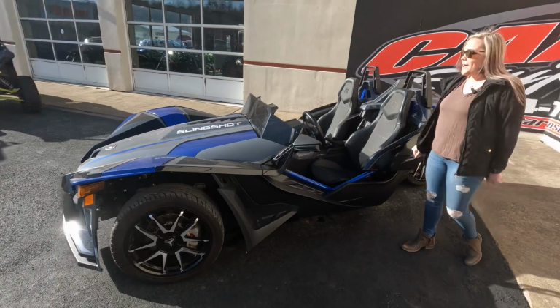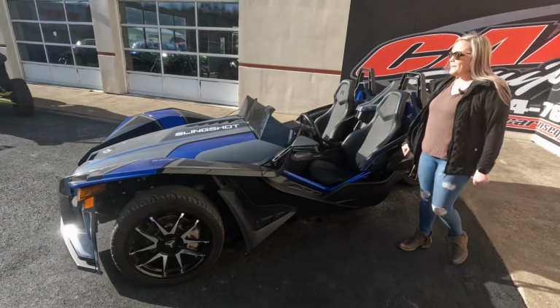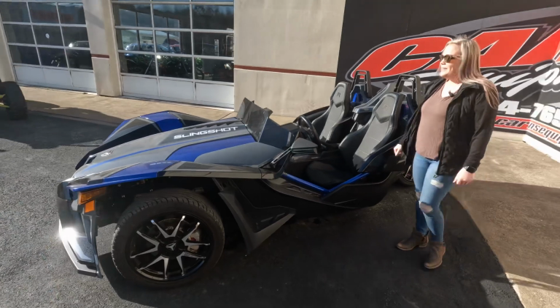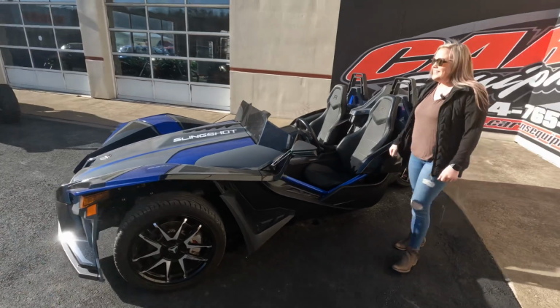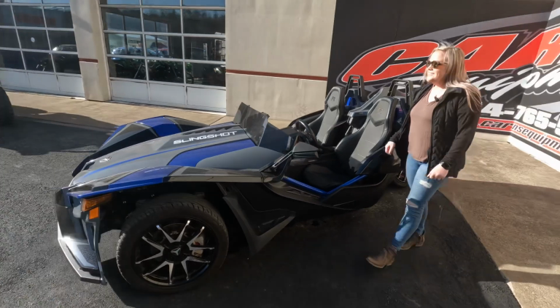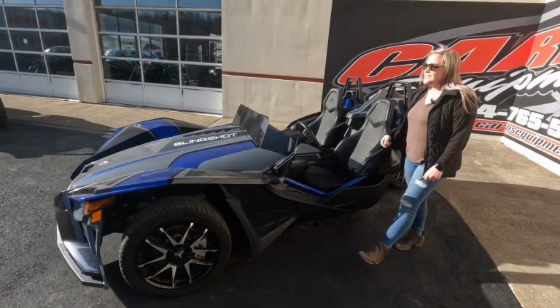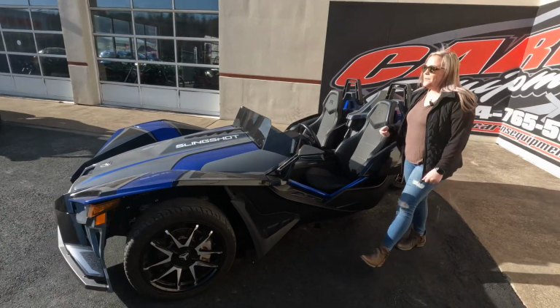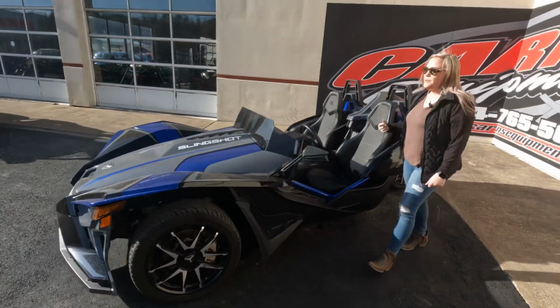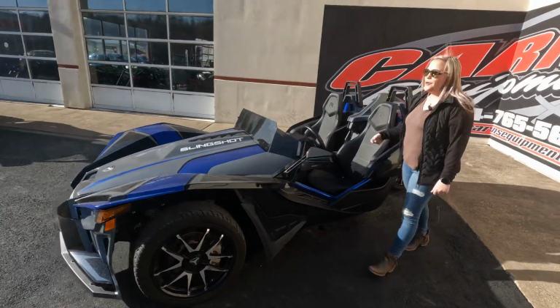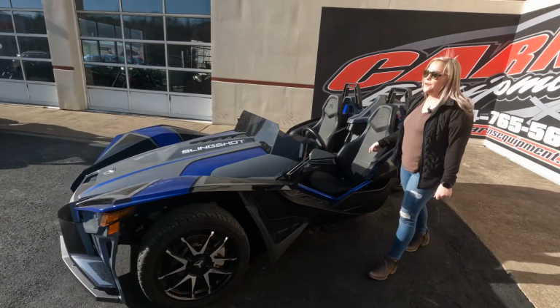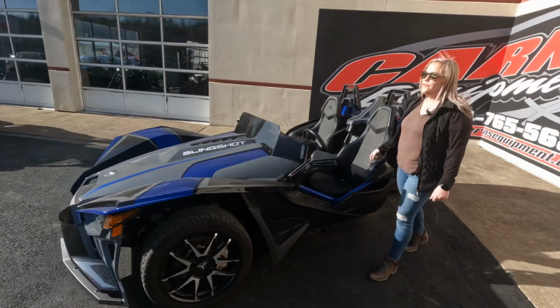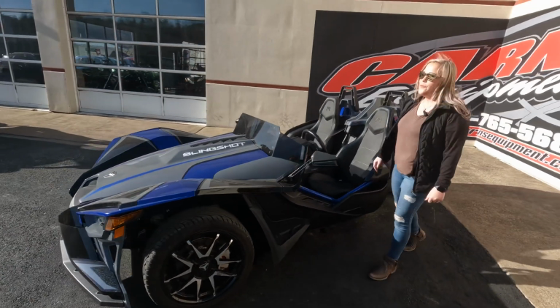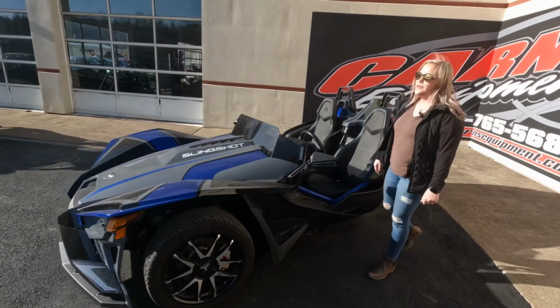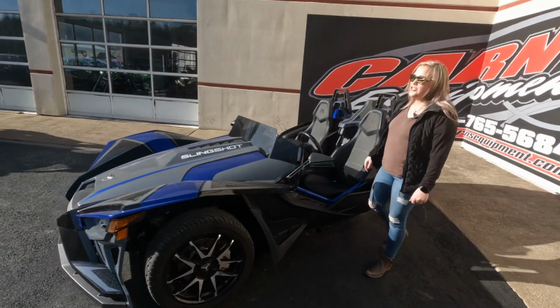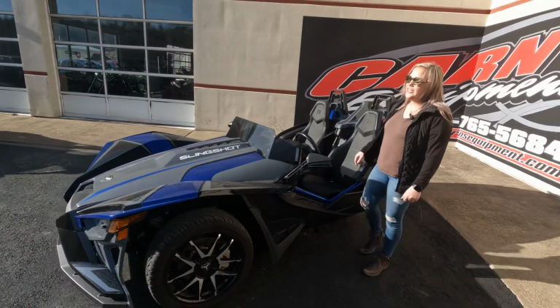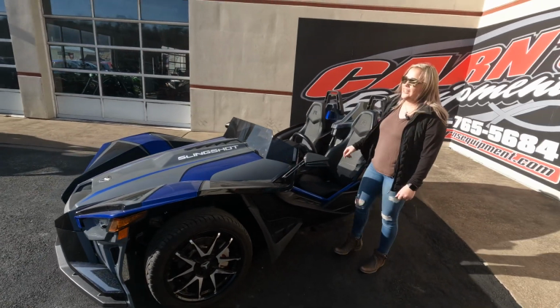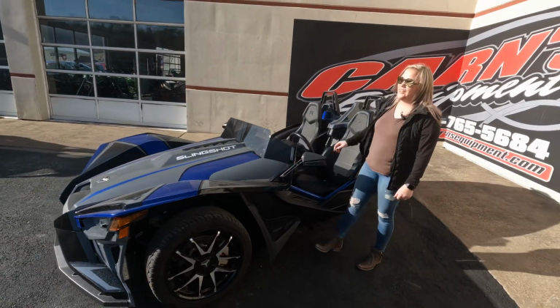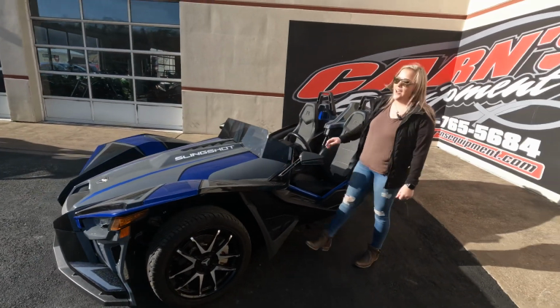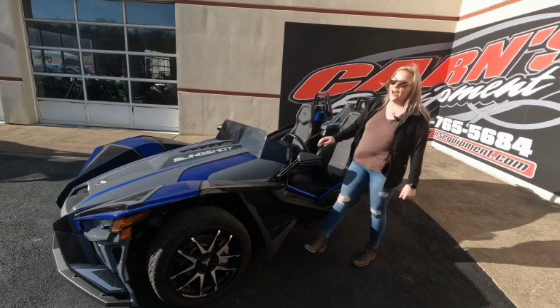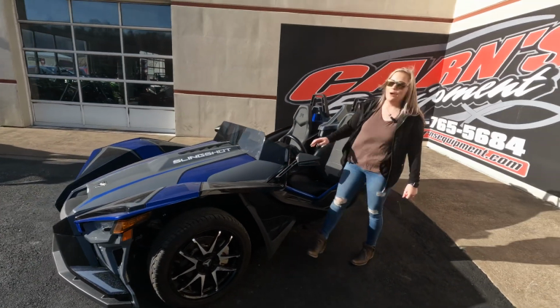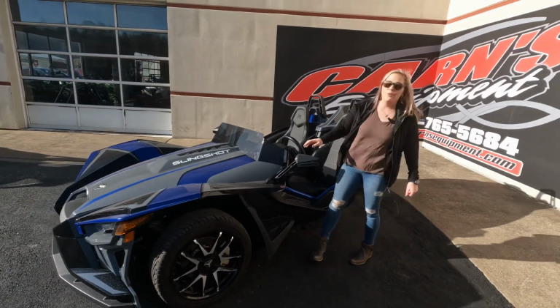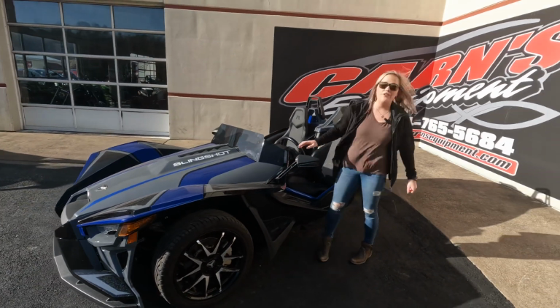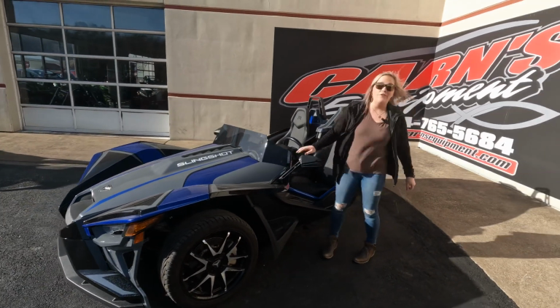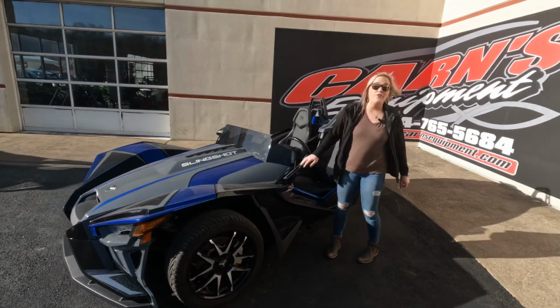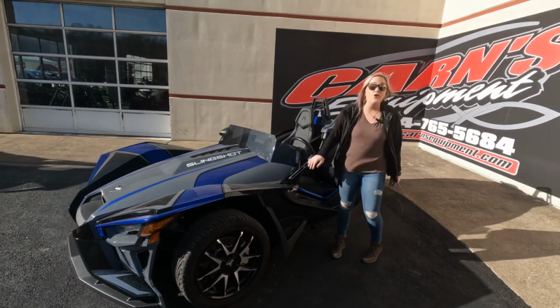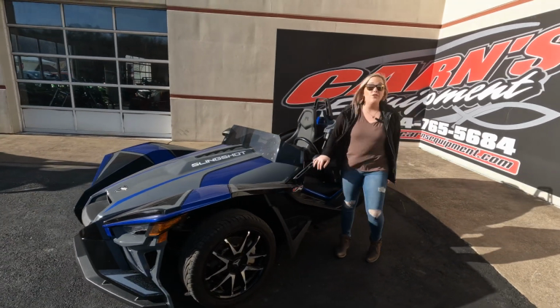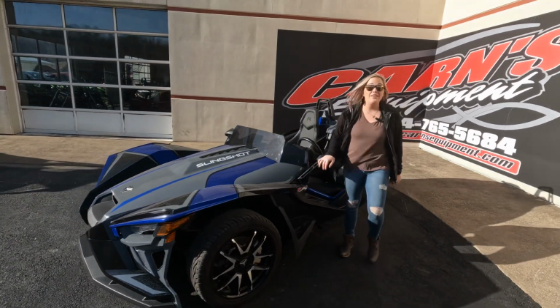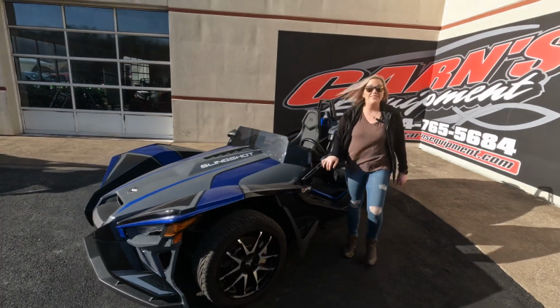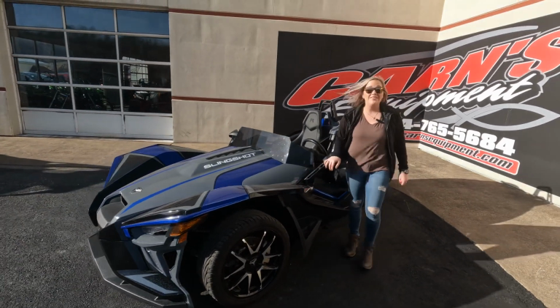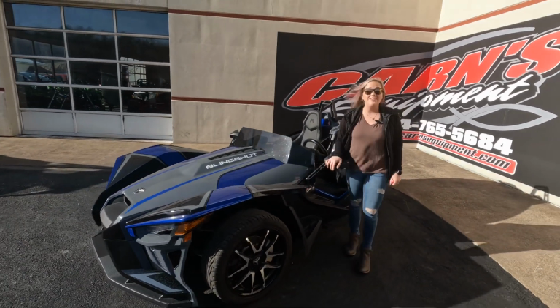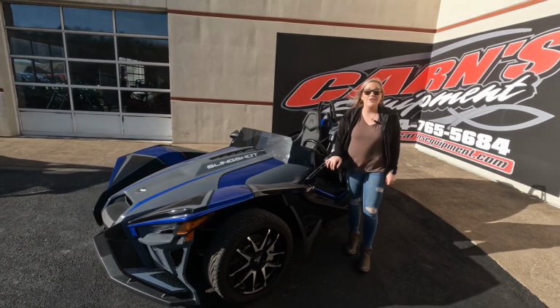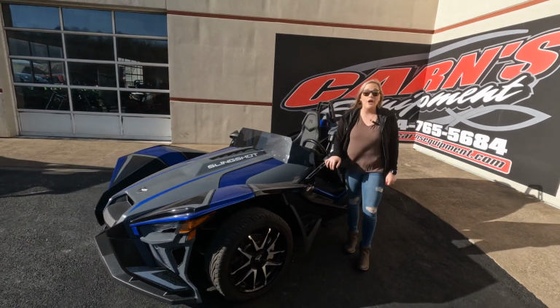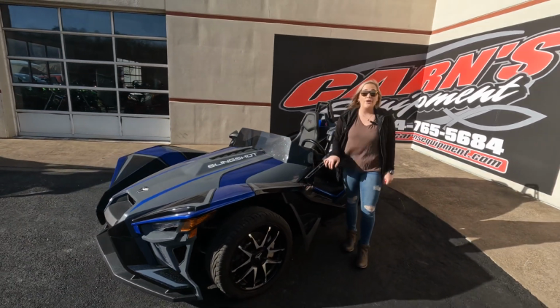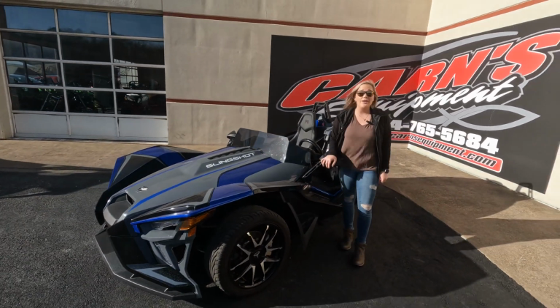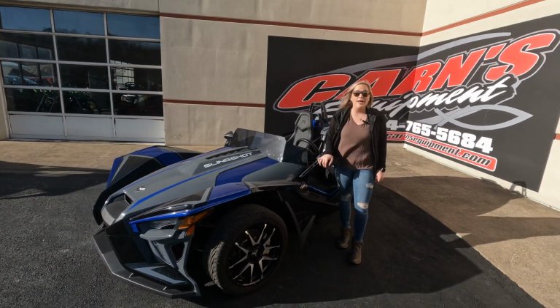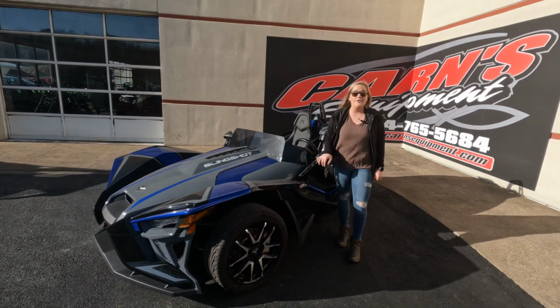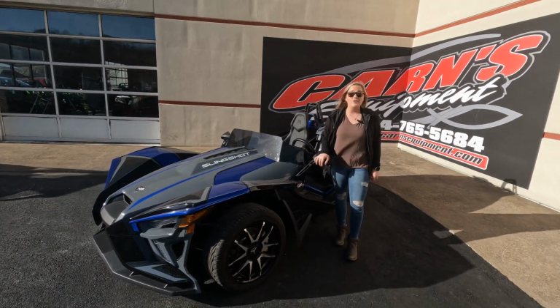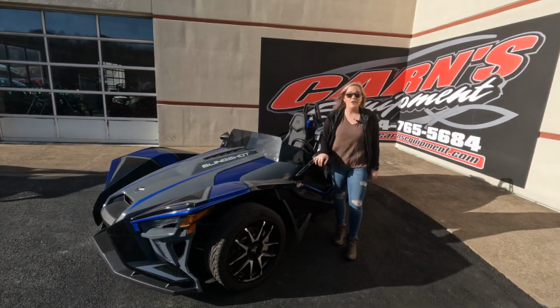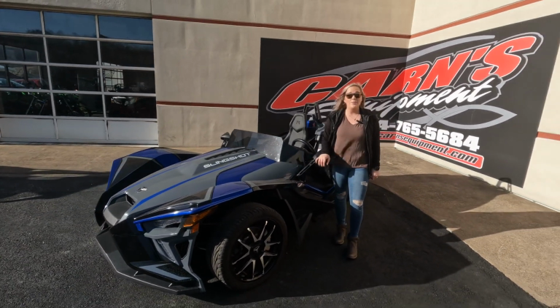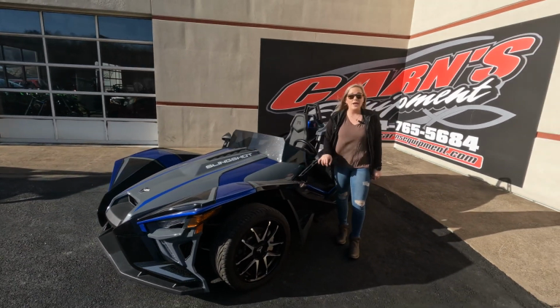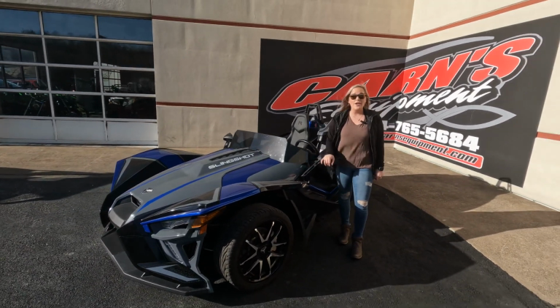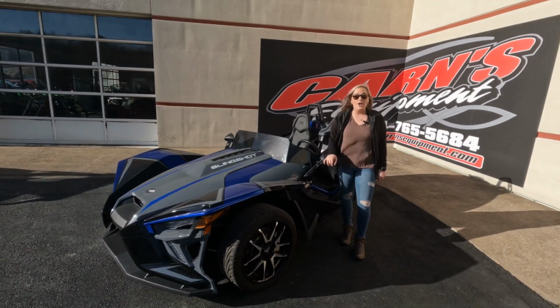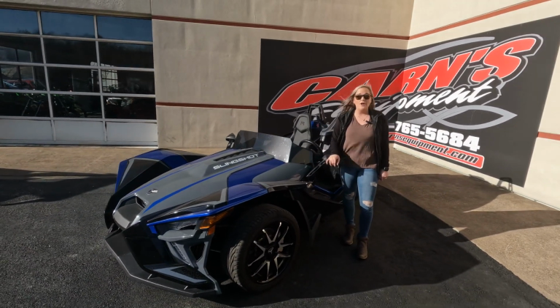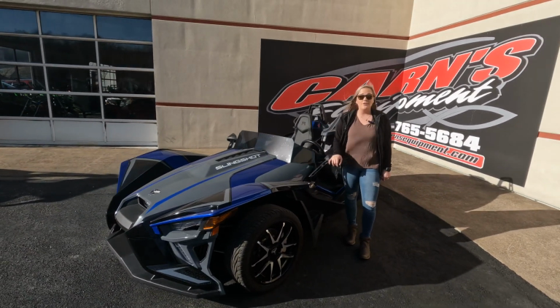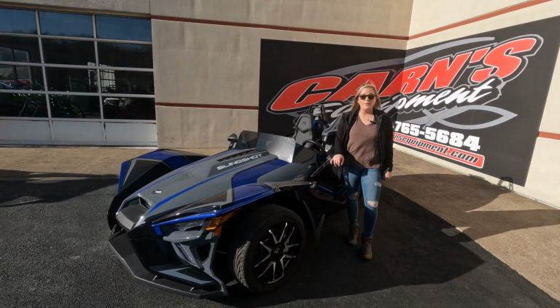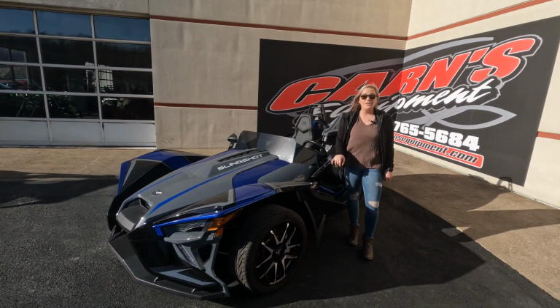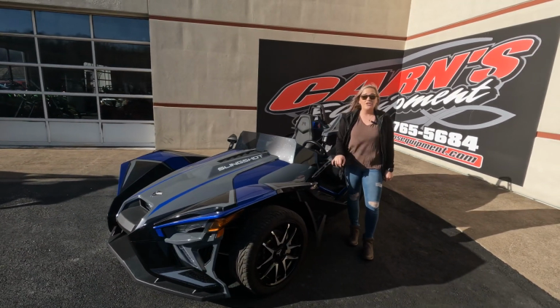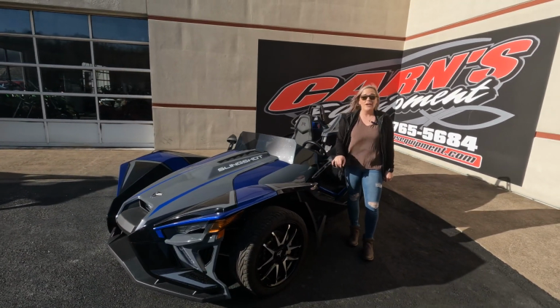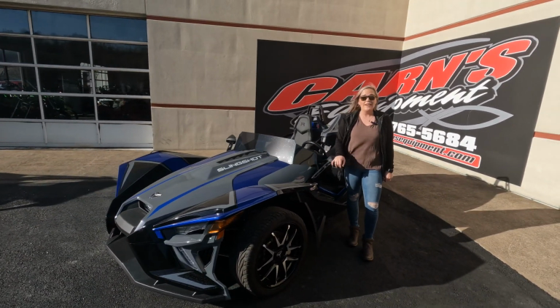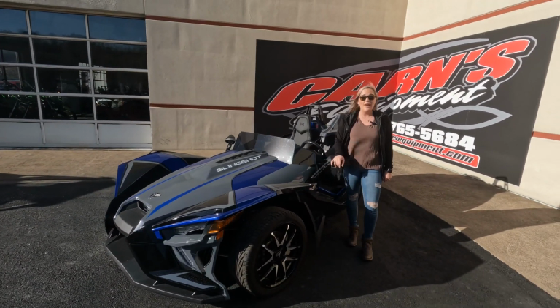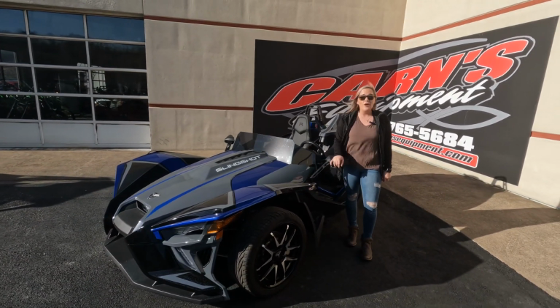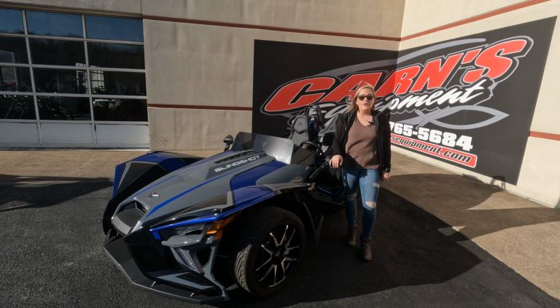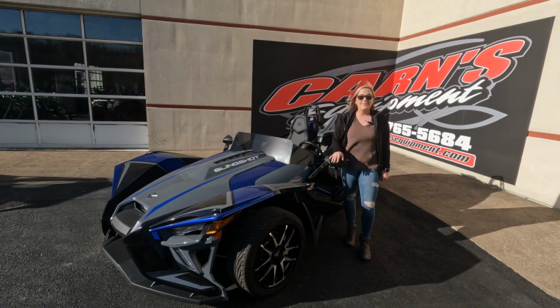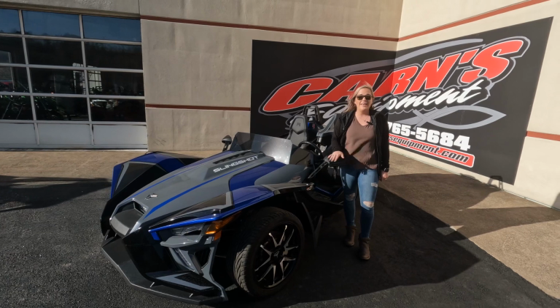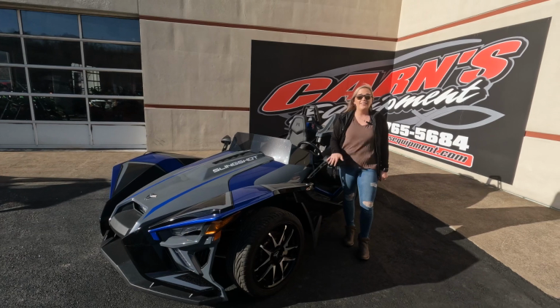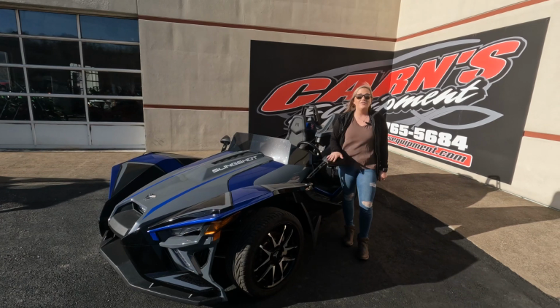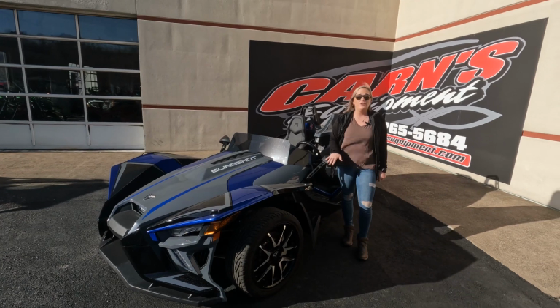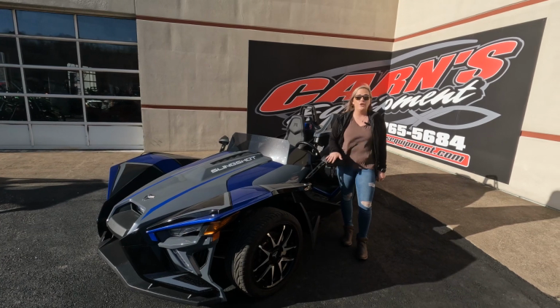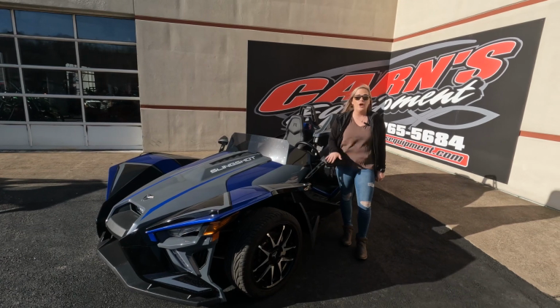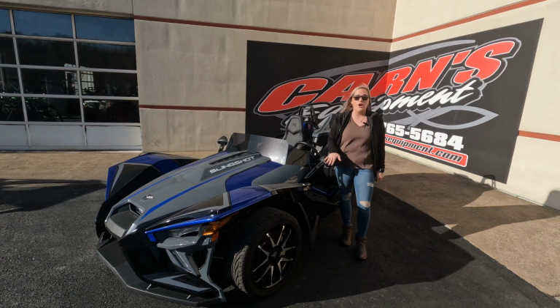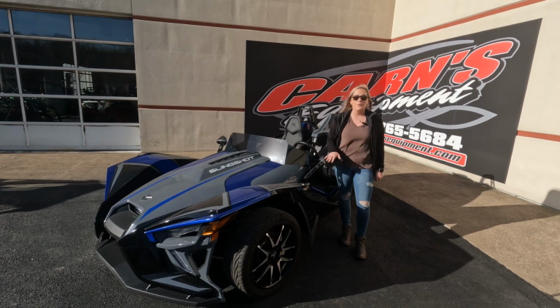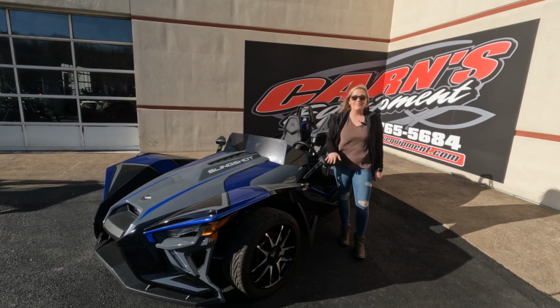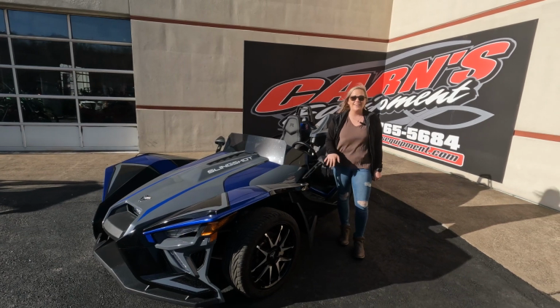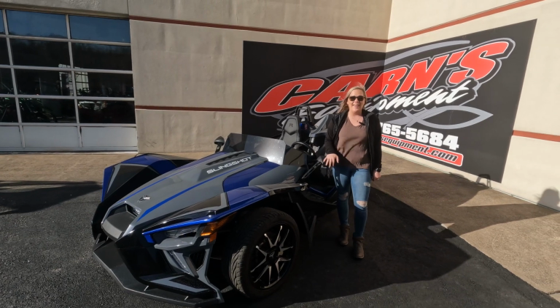This is a beautiful machine. We have a few of these in stock right now, so come on down and check it out or take this unit home today.